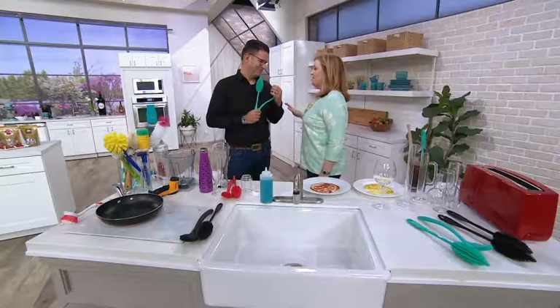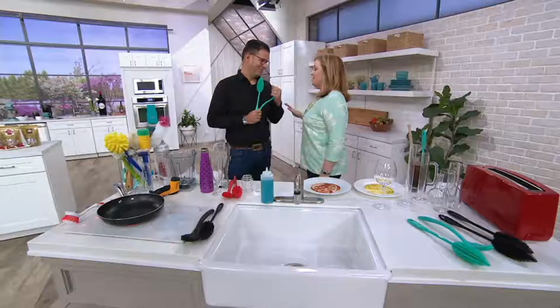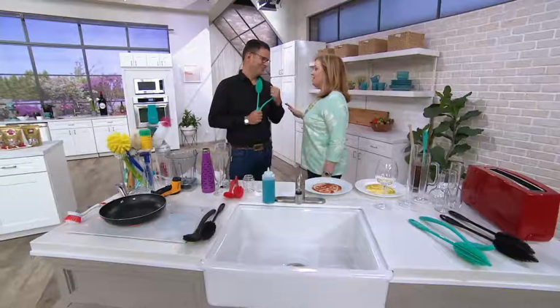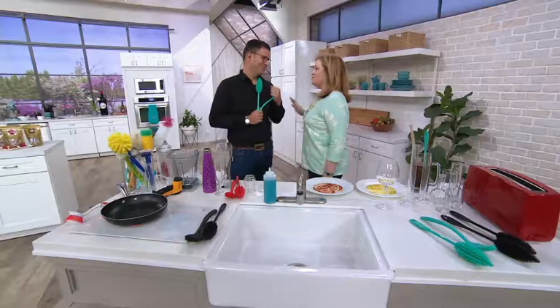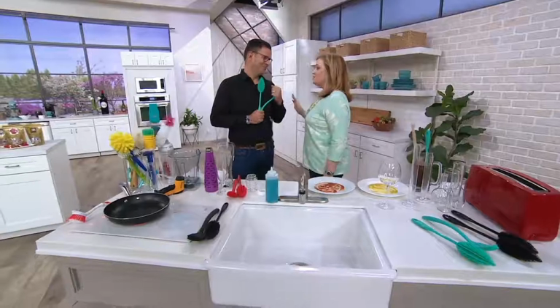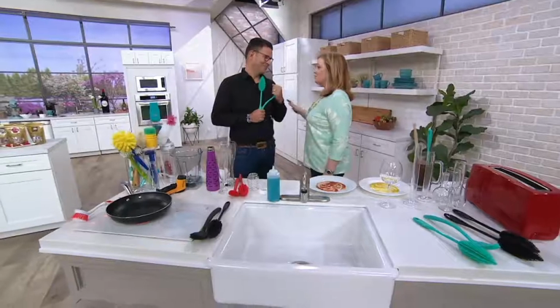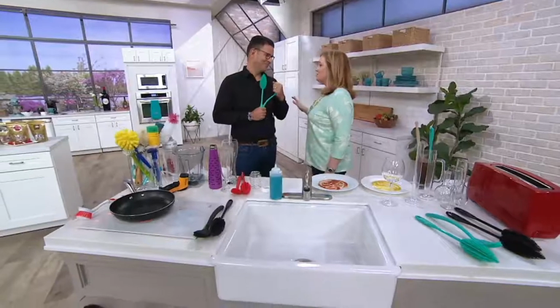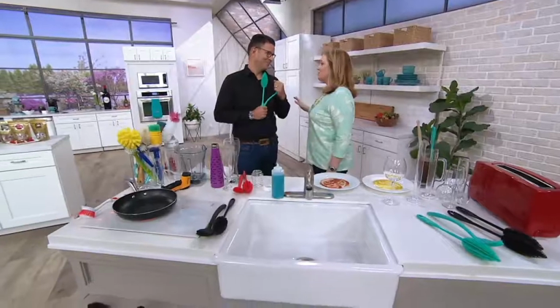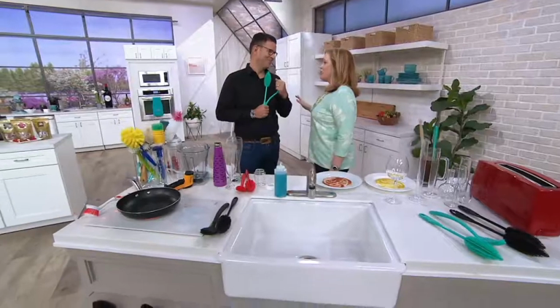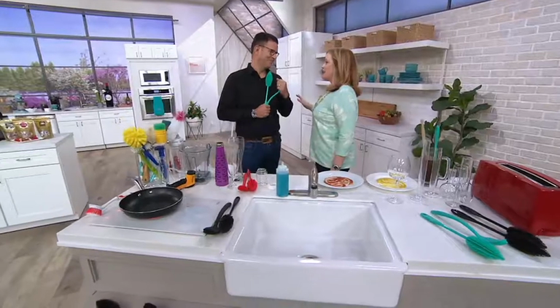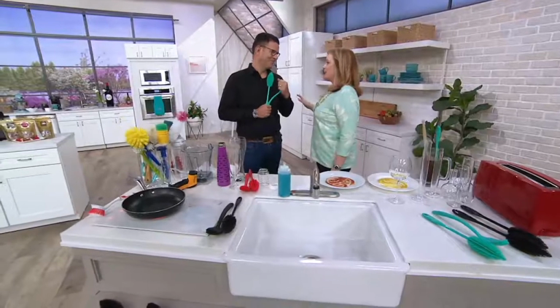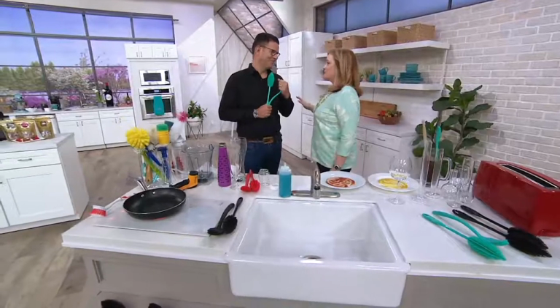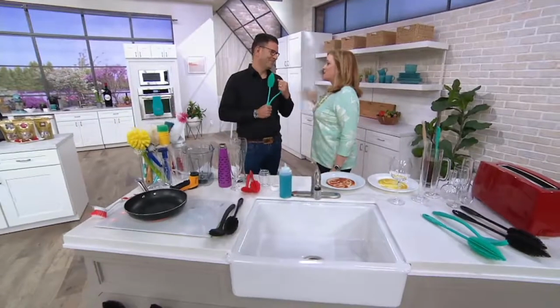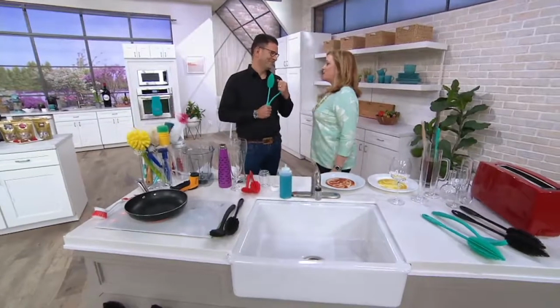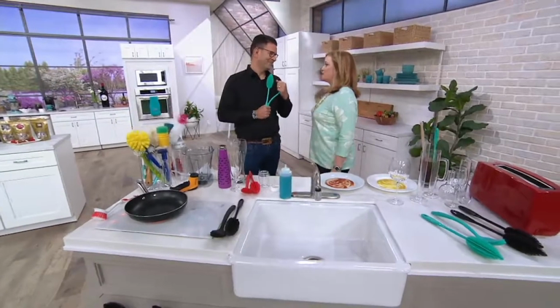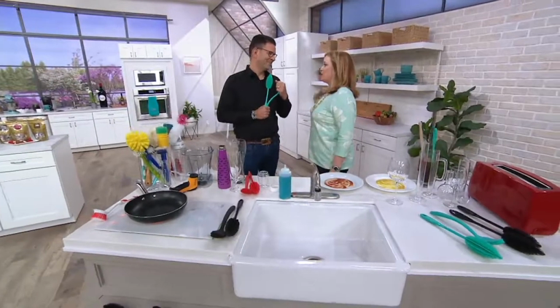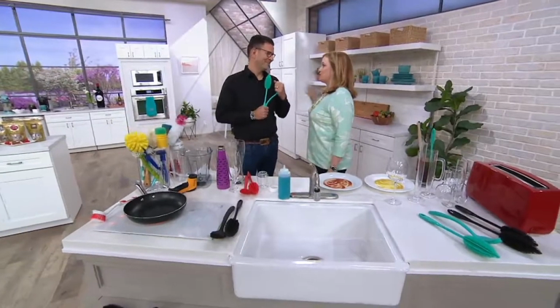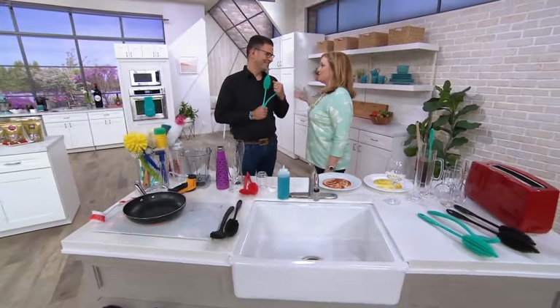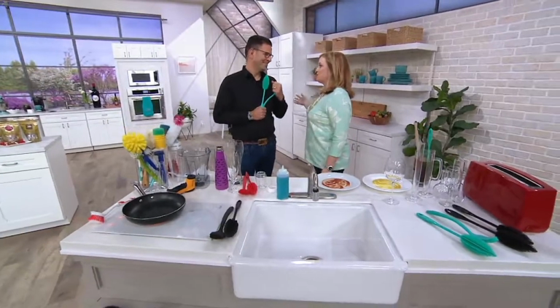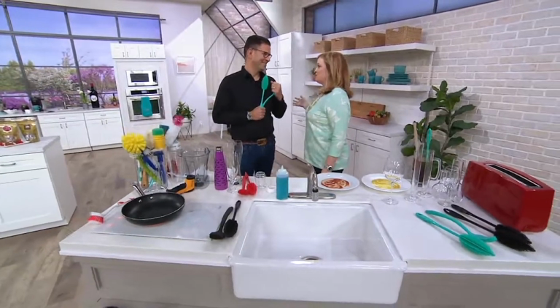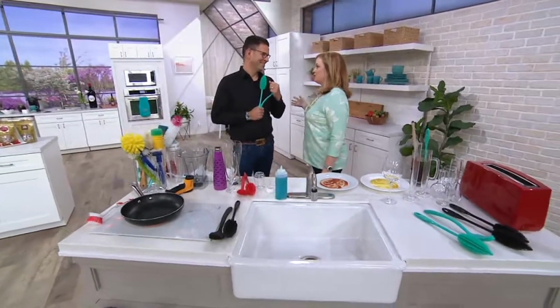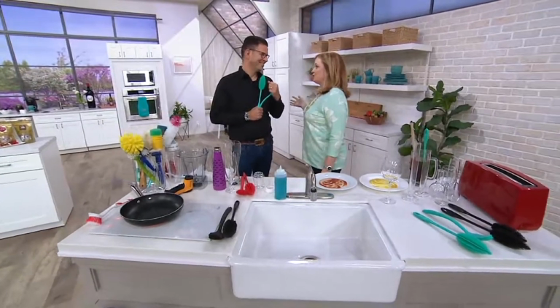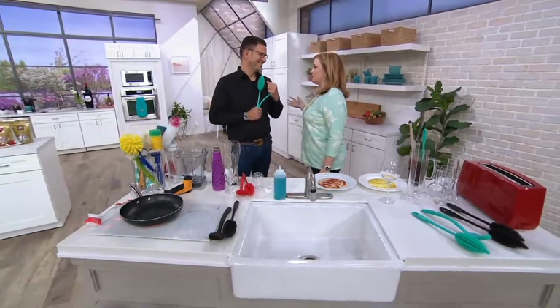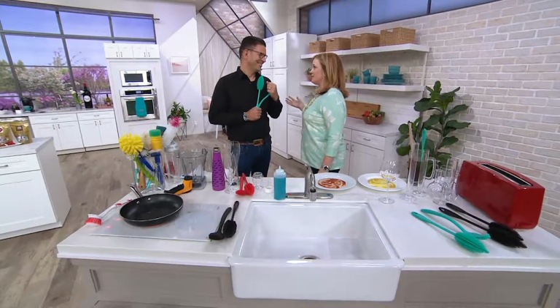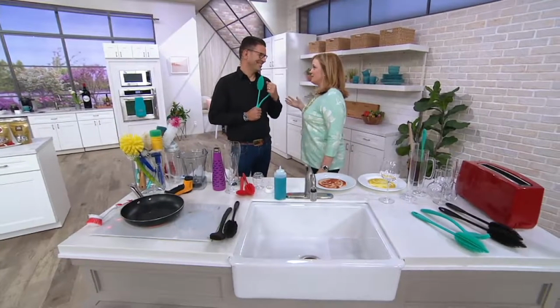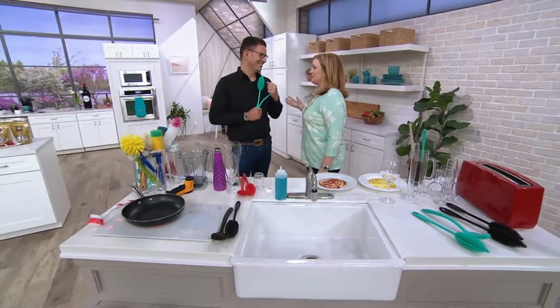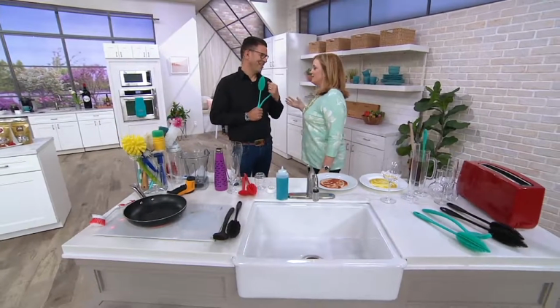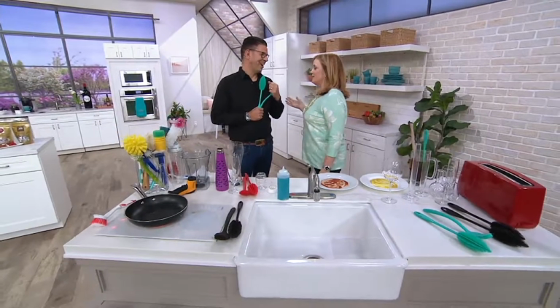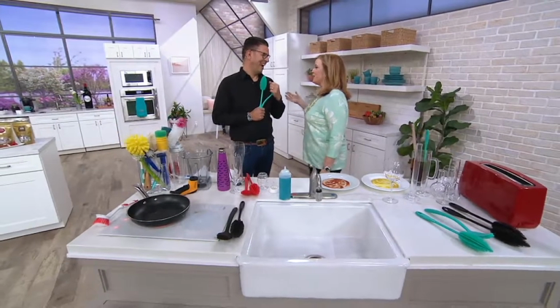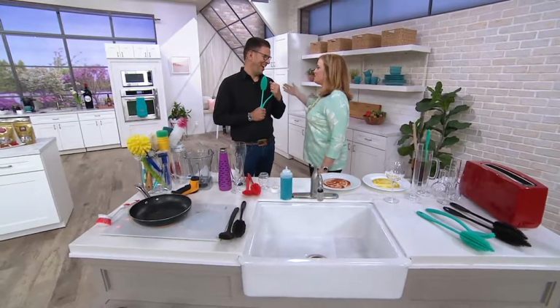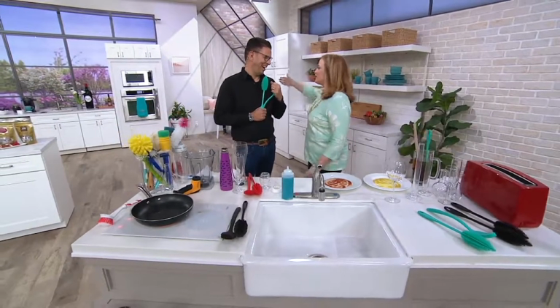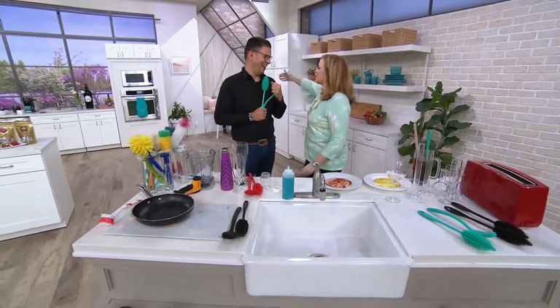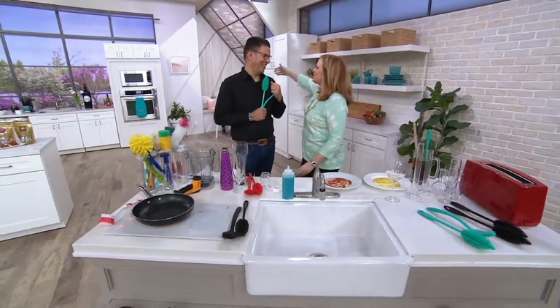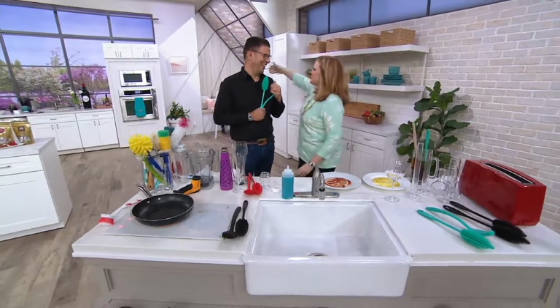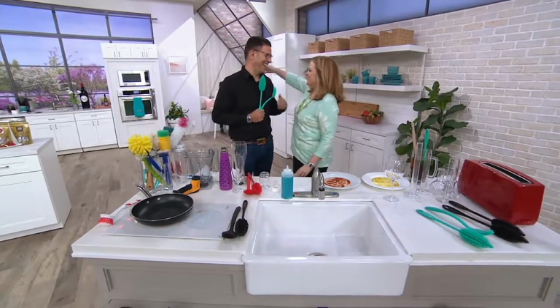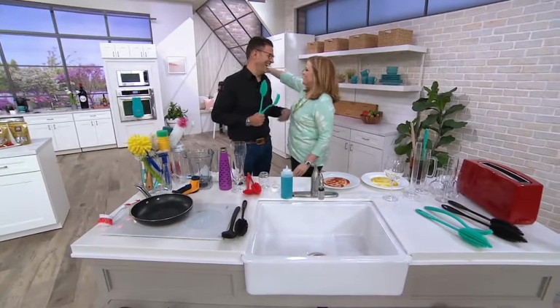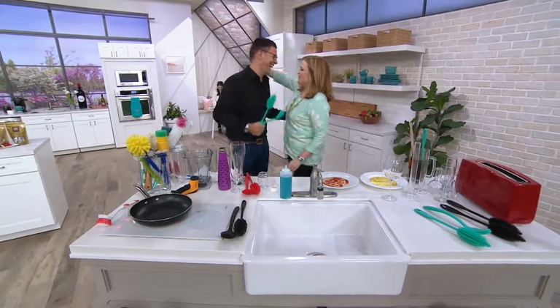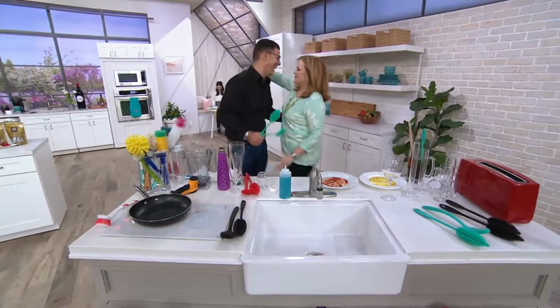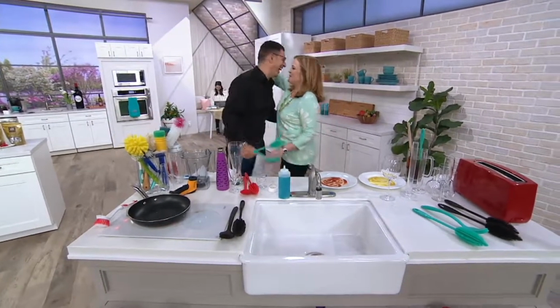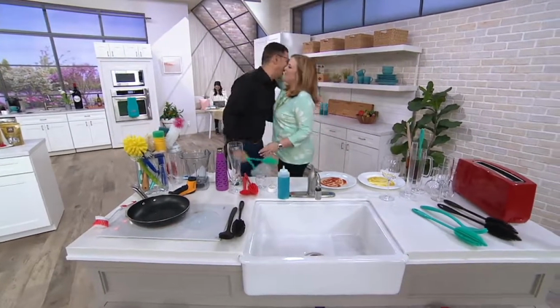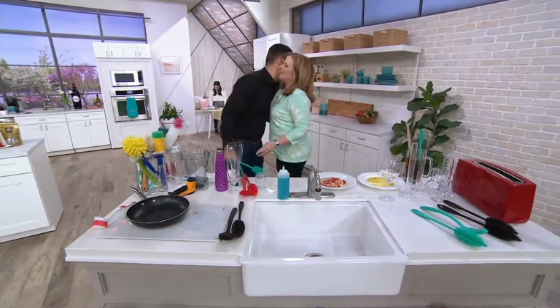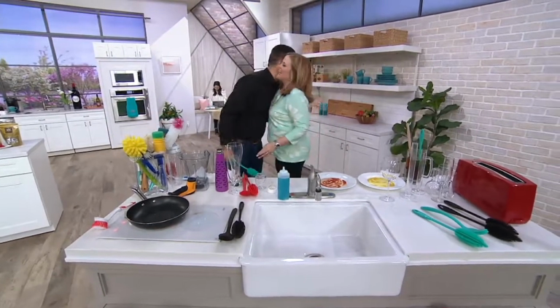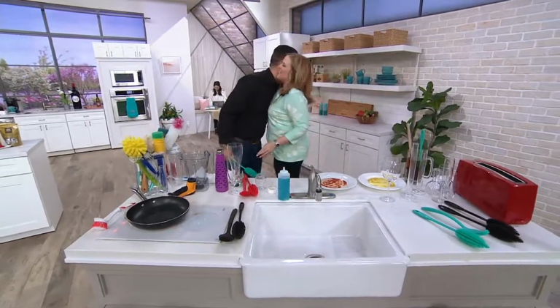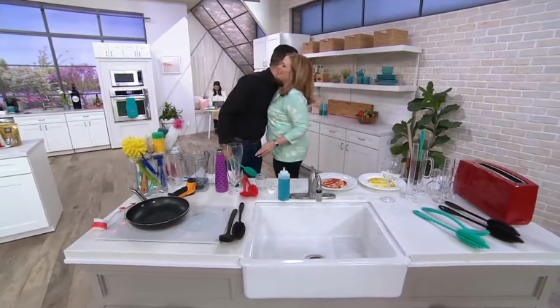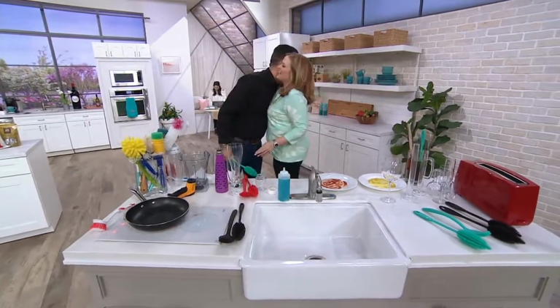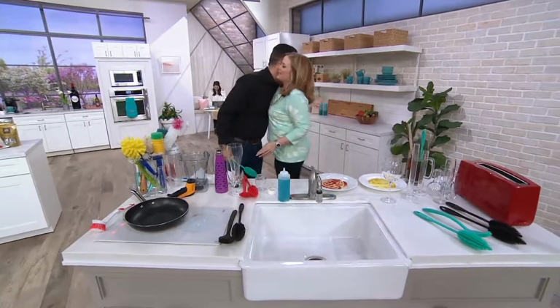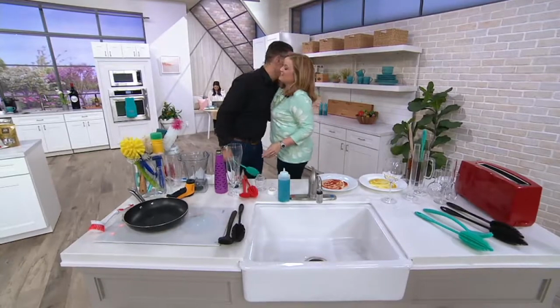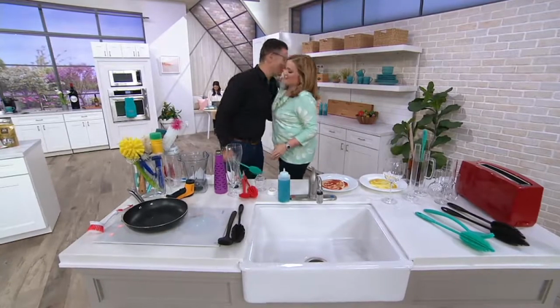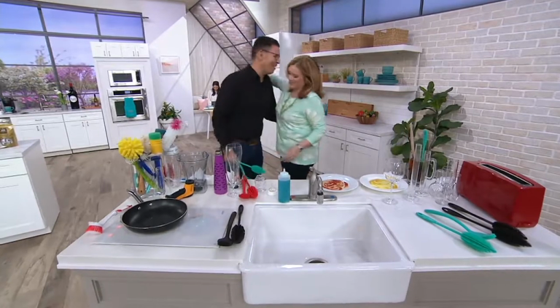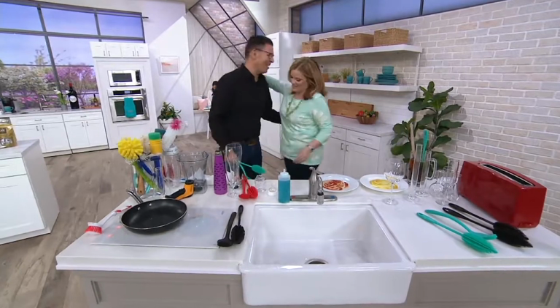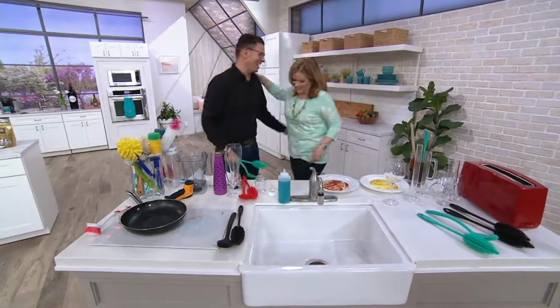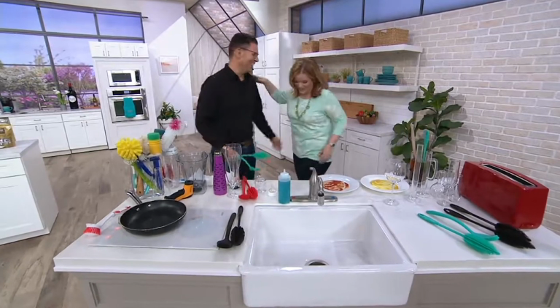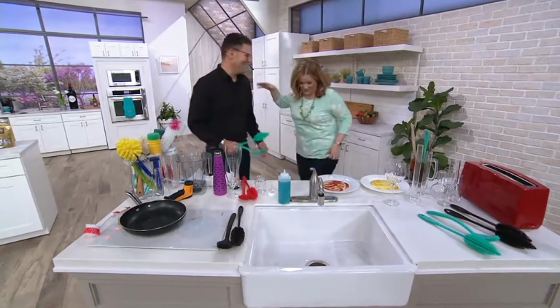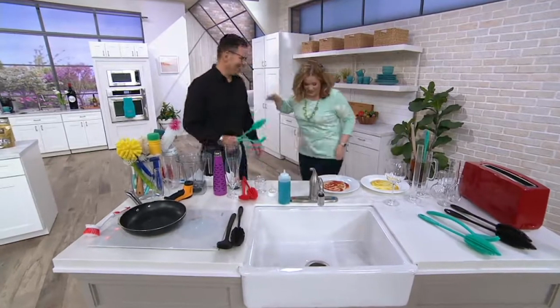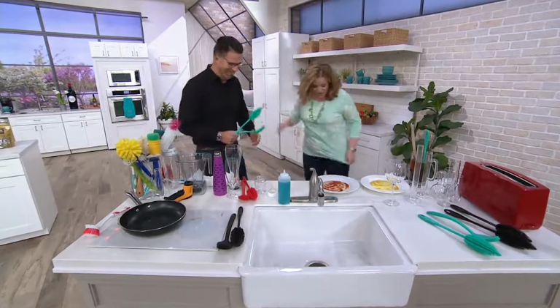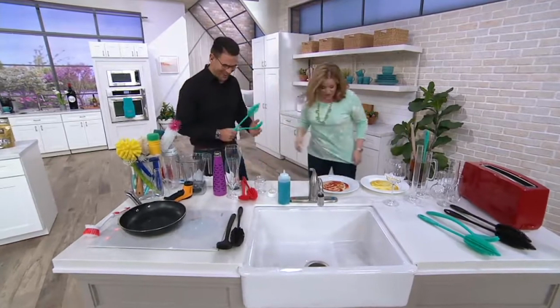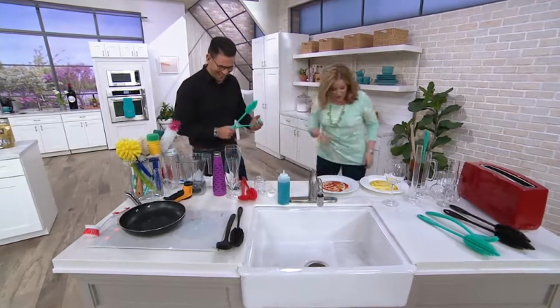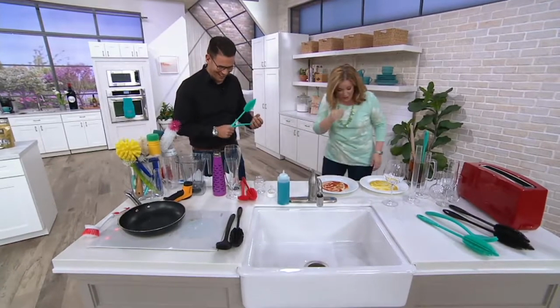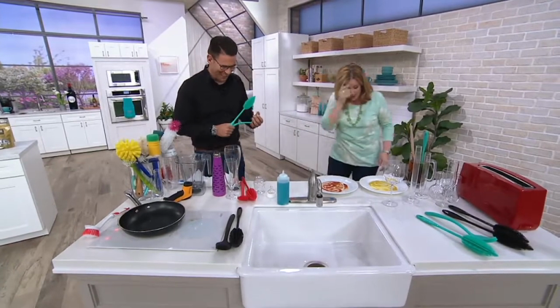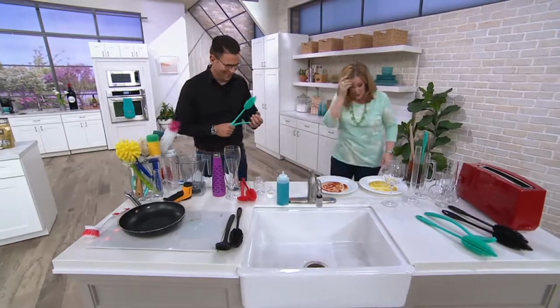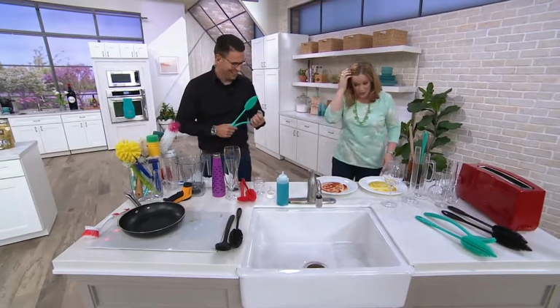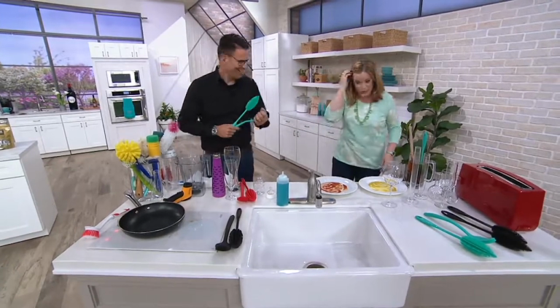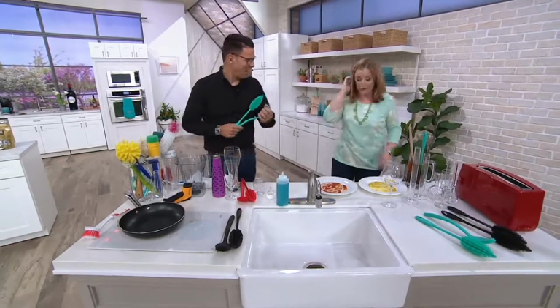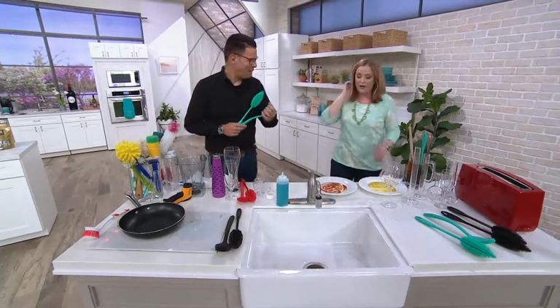I don't even know what happened. I might have blacked out. It was just a good time. But it's good to see you, my friend. Thank you for being here. How are you? Doing so well.